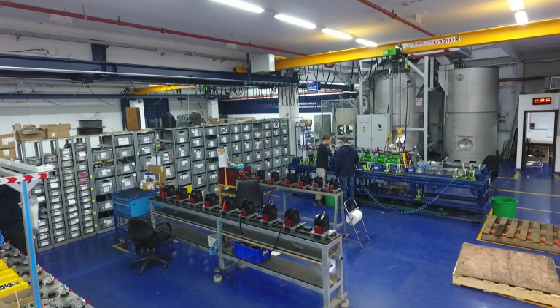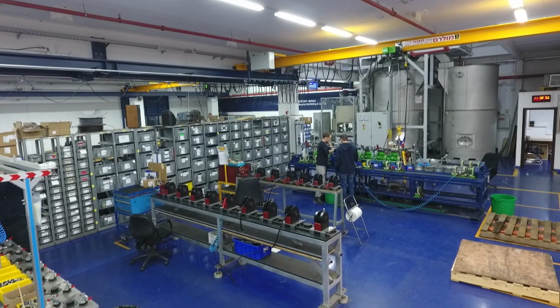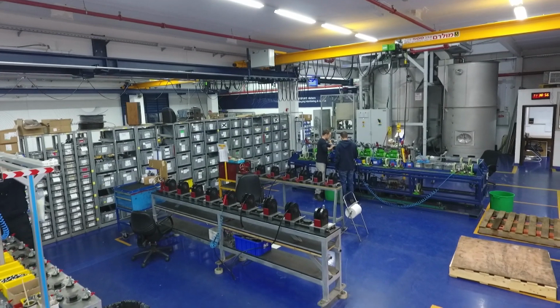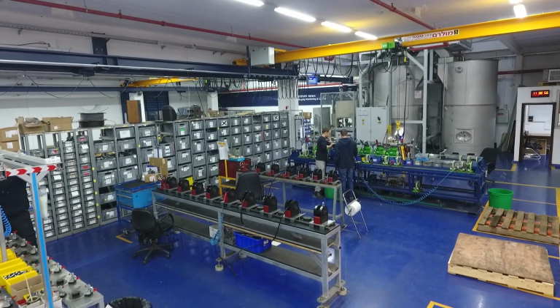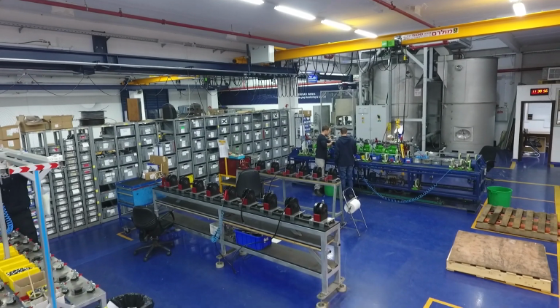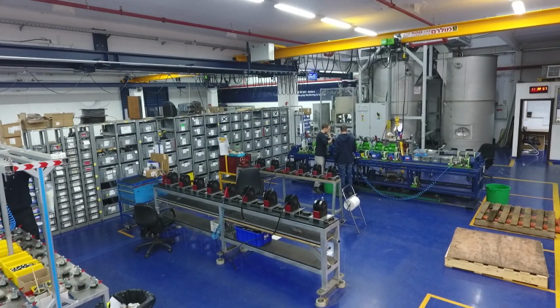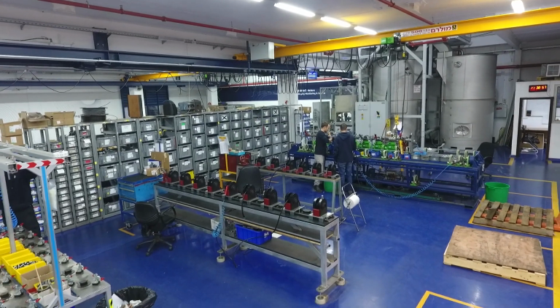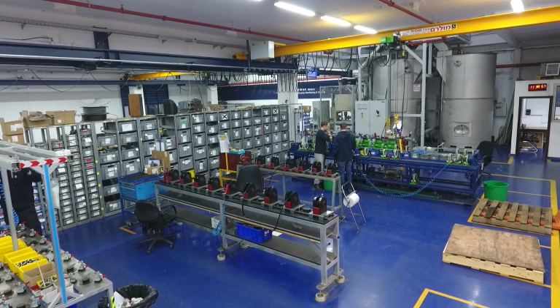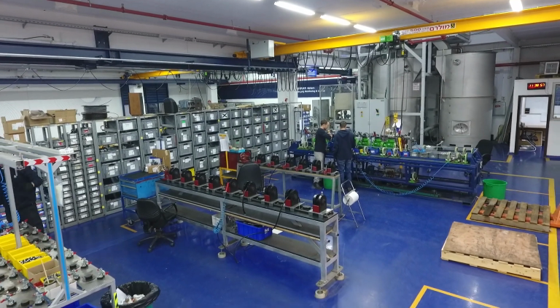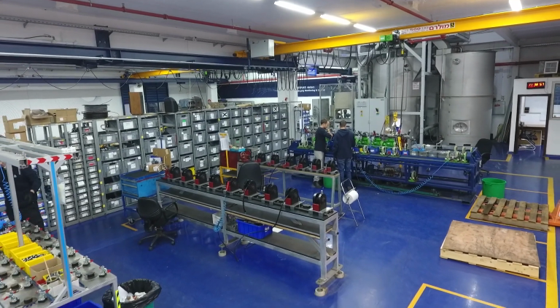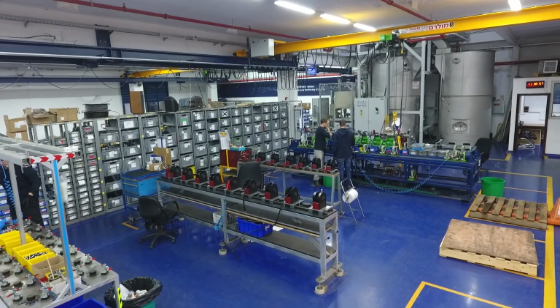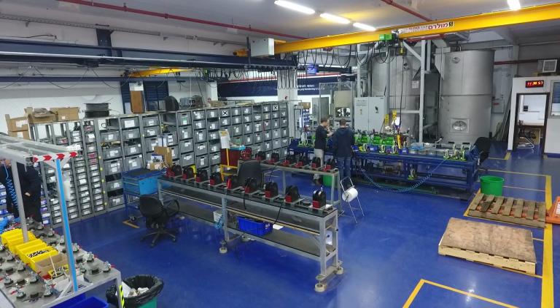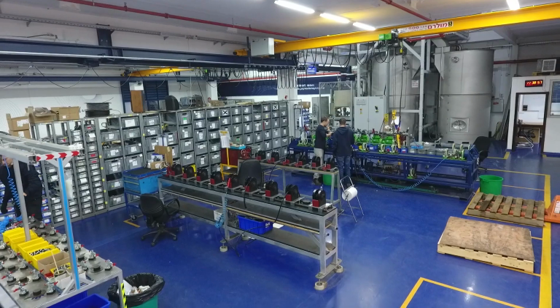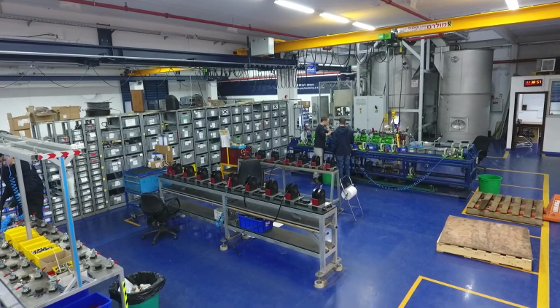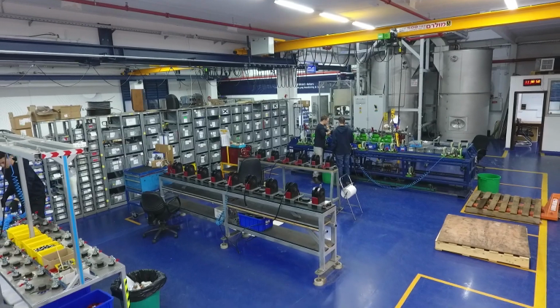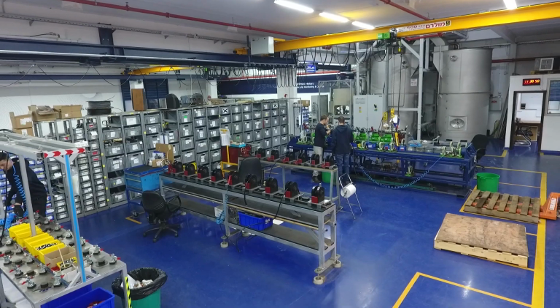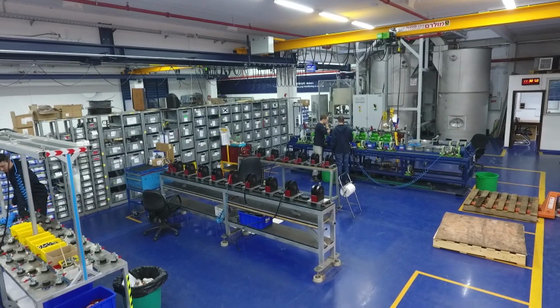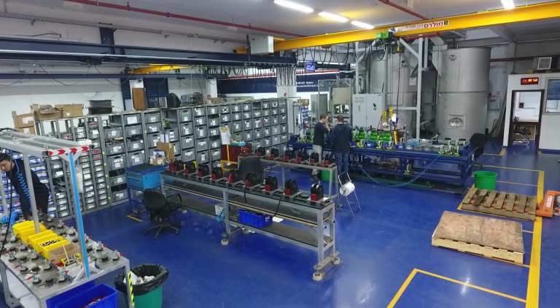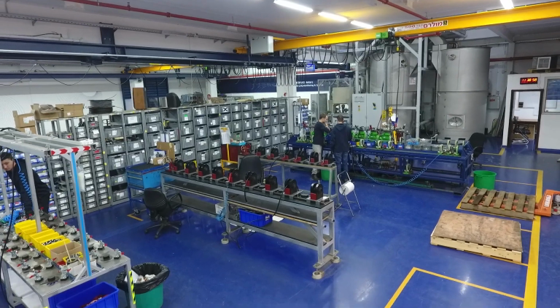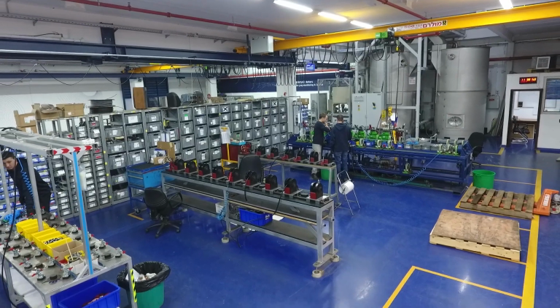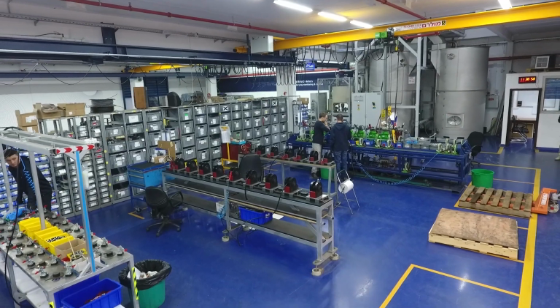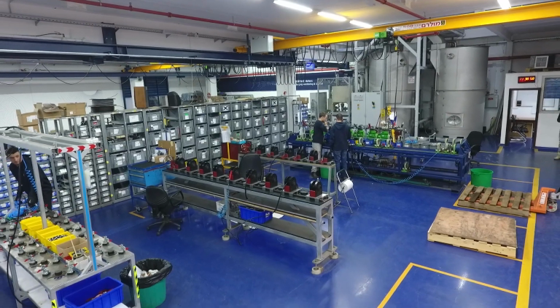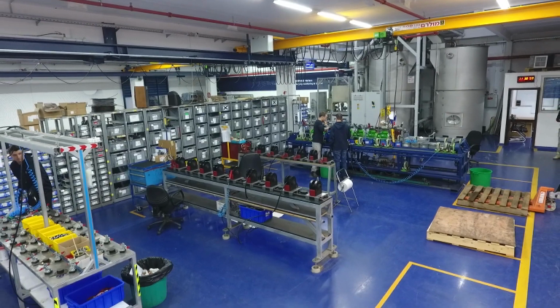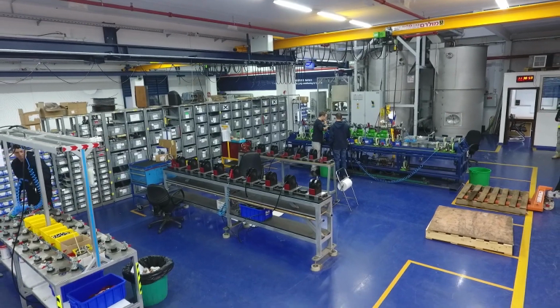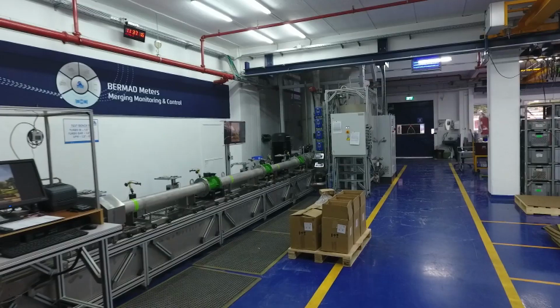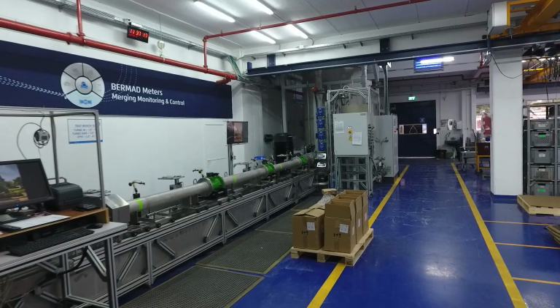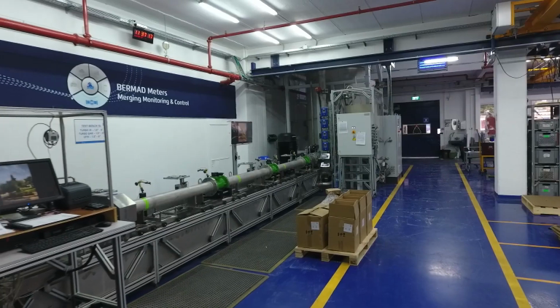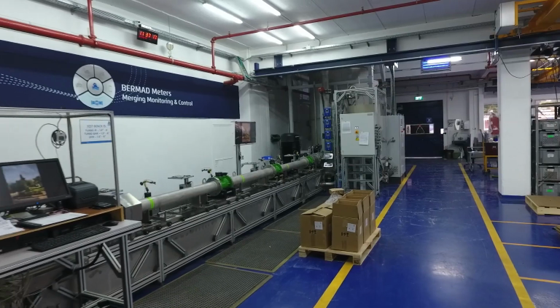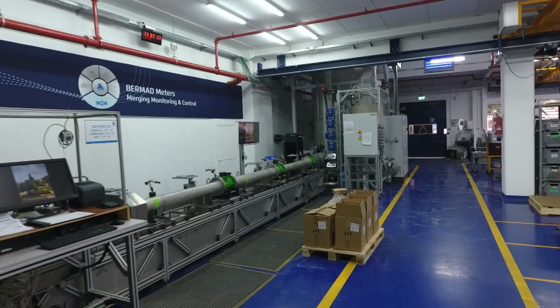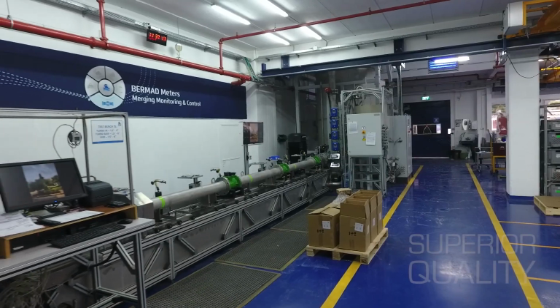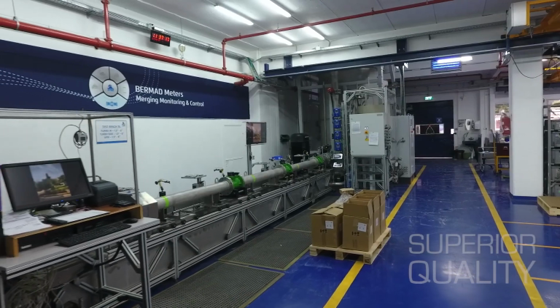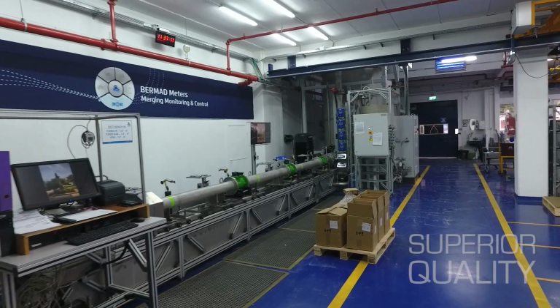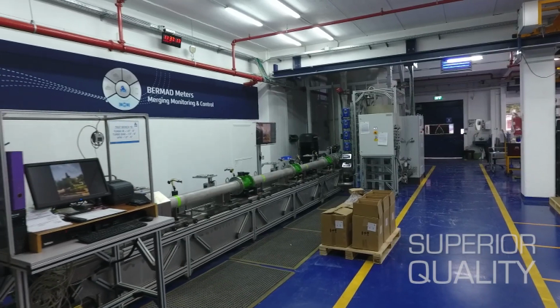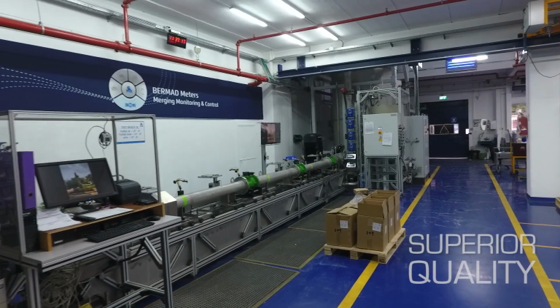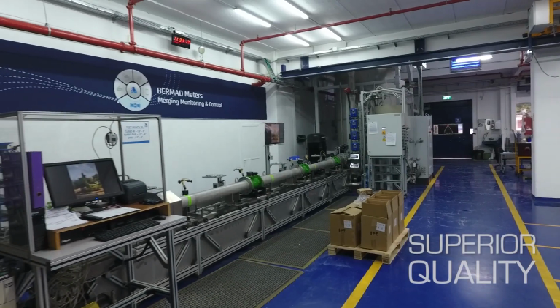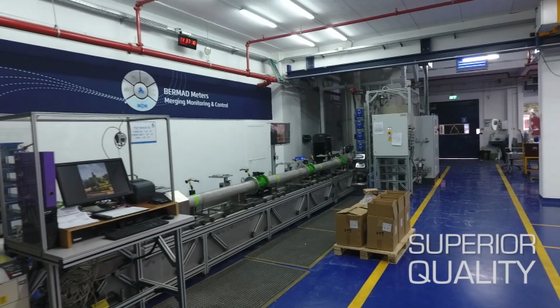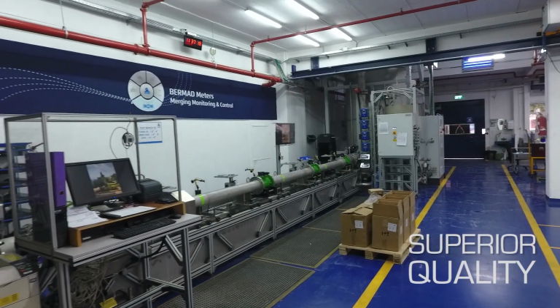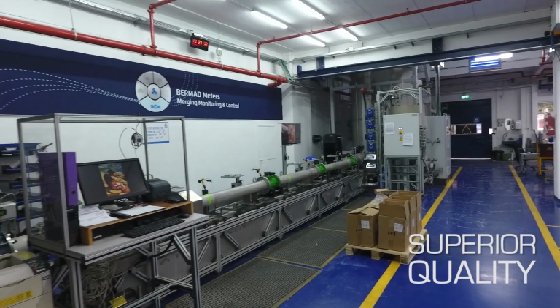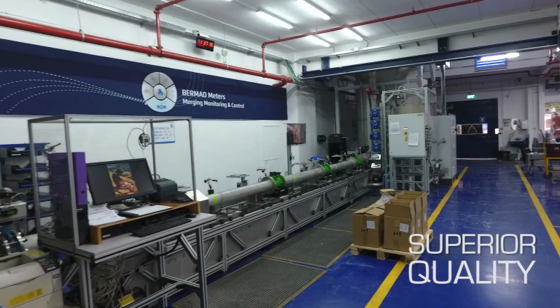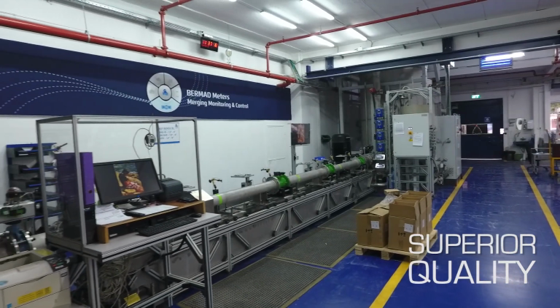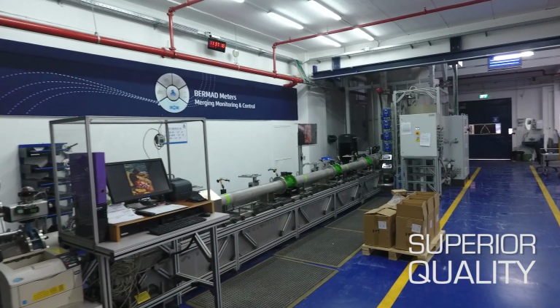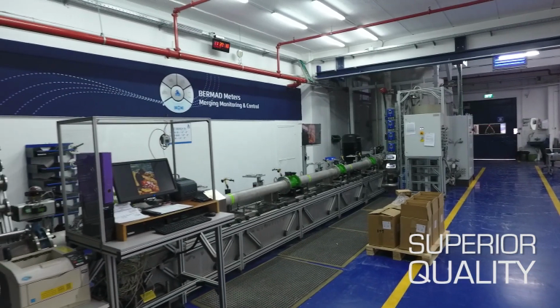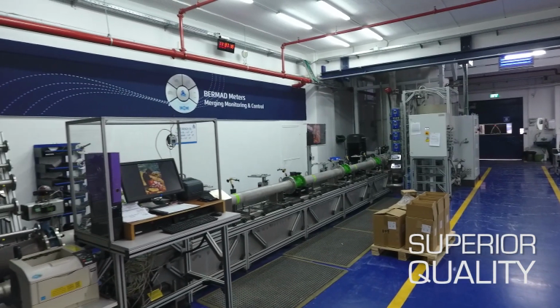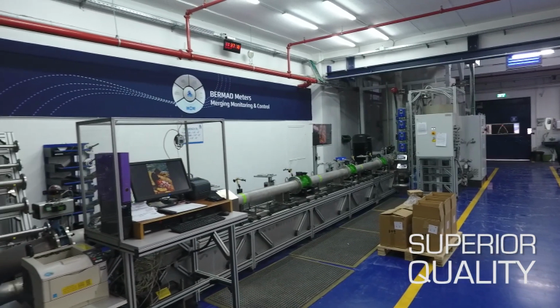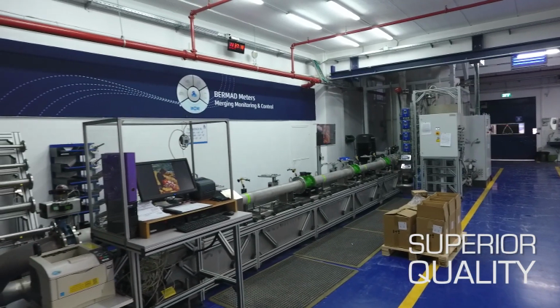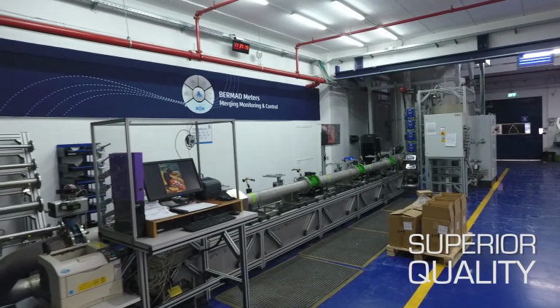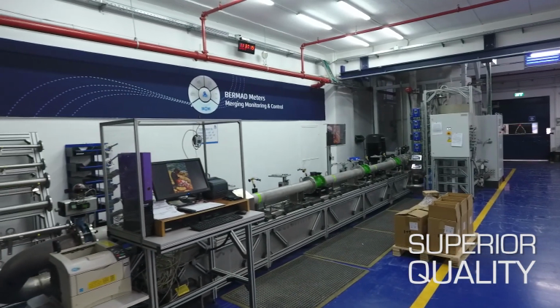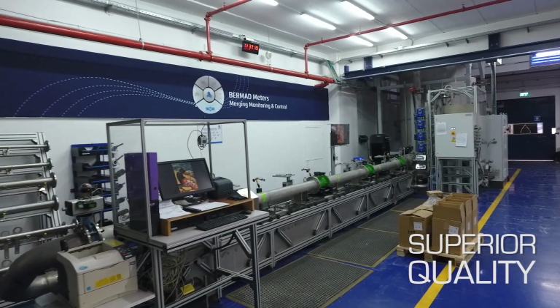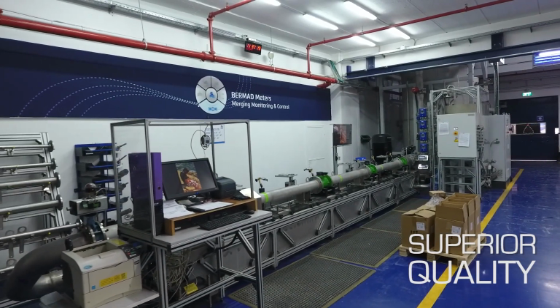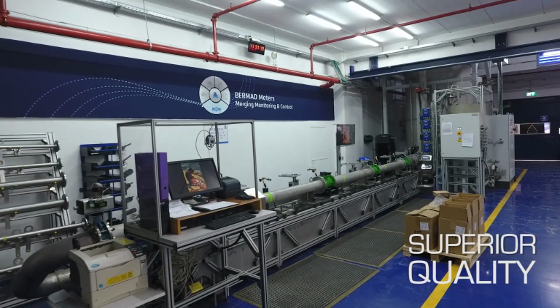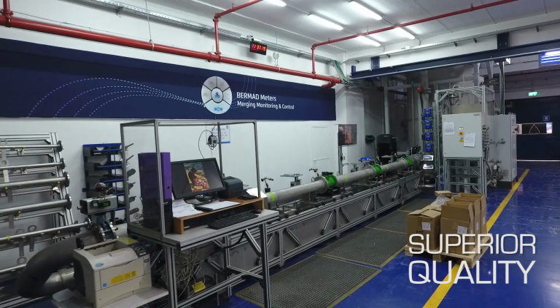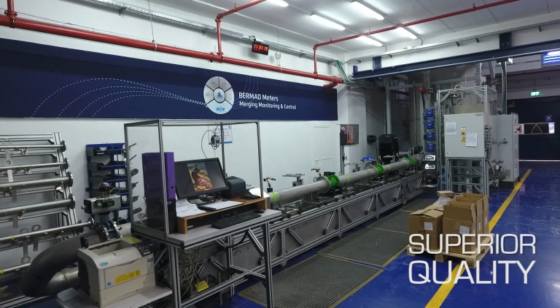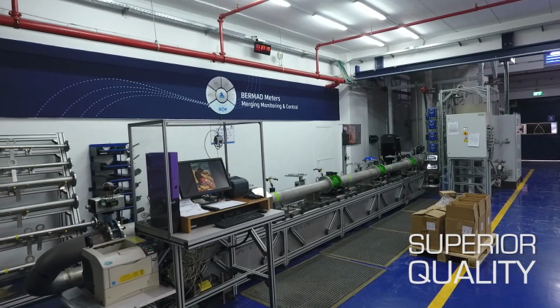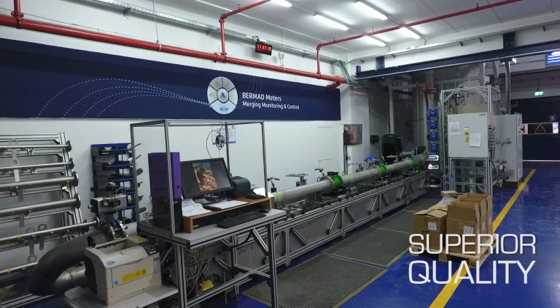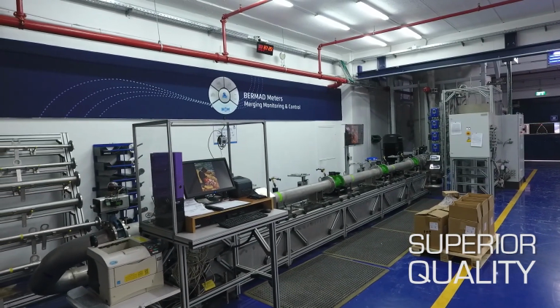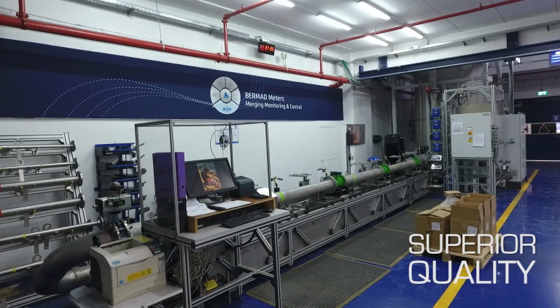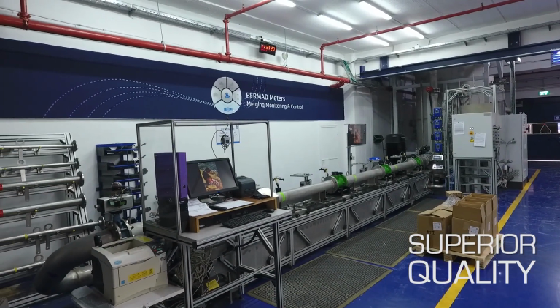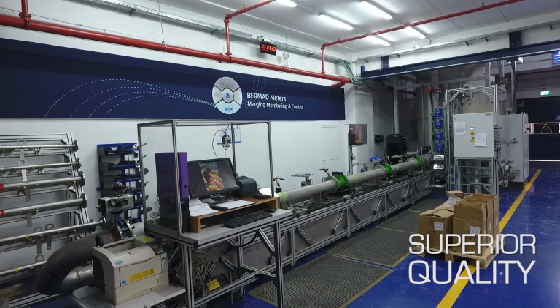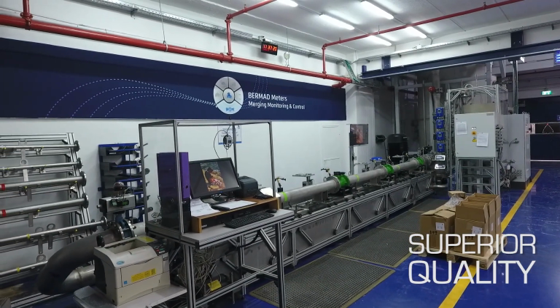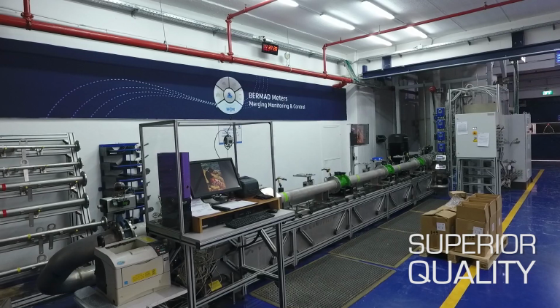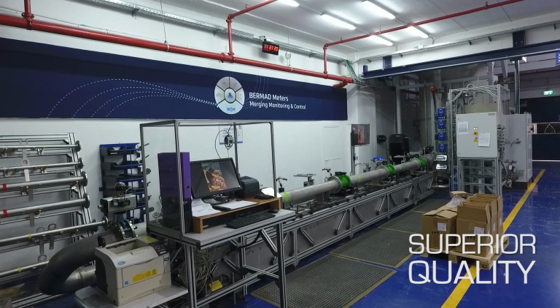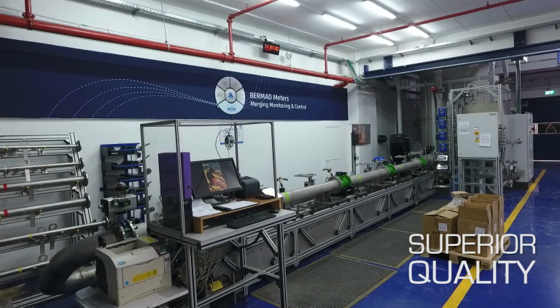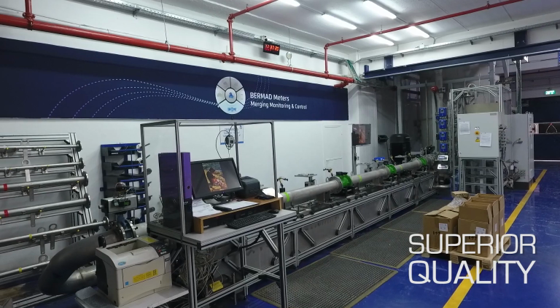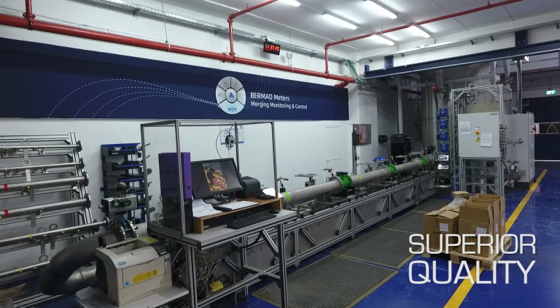Each and every meter undergoes rigorous testing in BareMAD's dedicated quality labs to ensure smooth operation in the field.